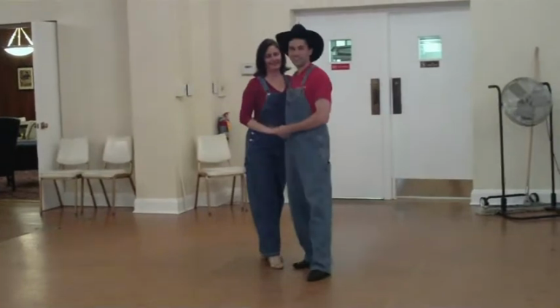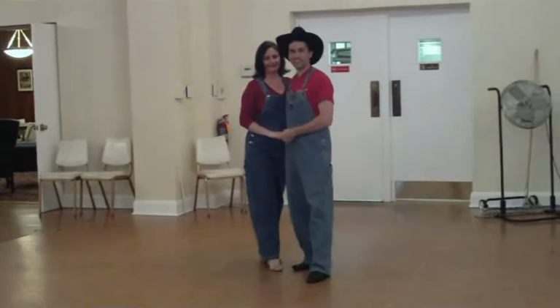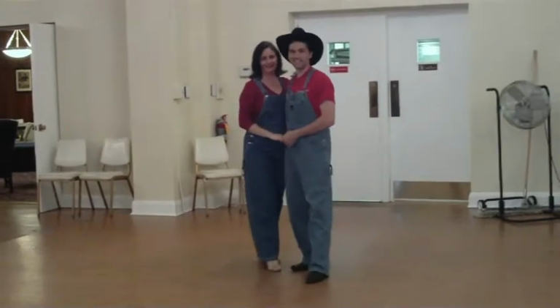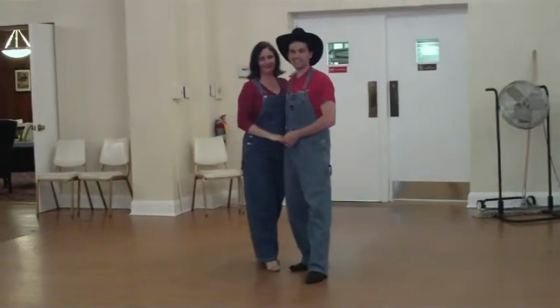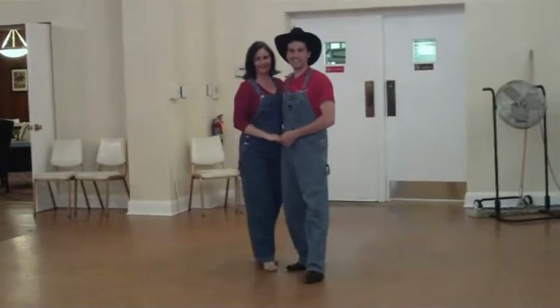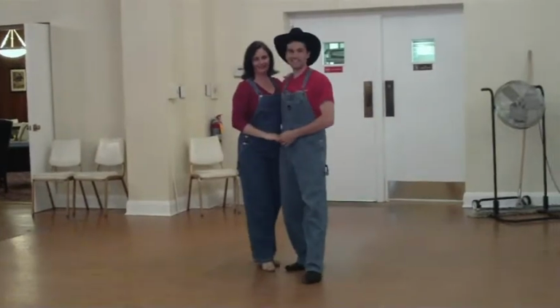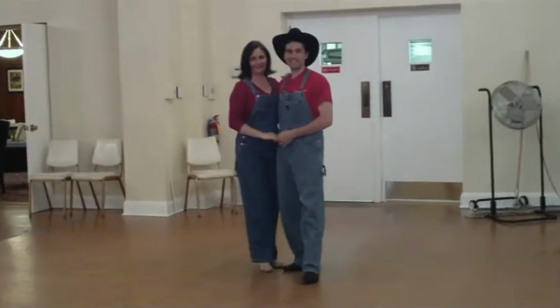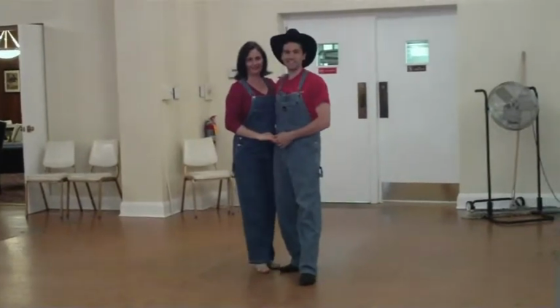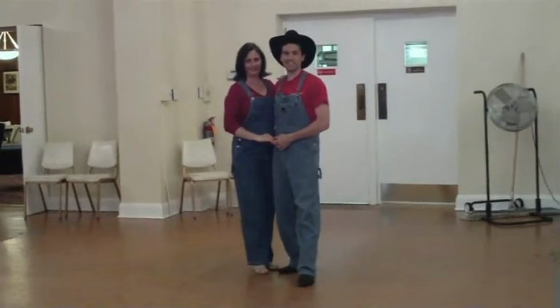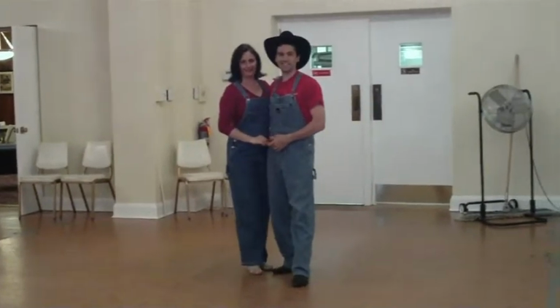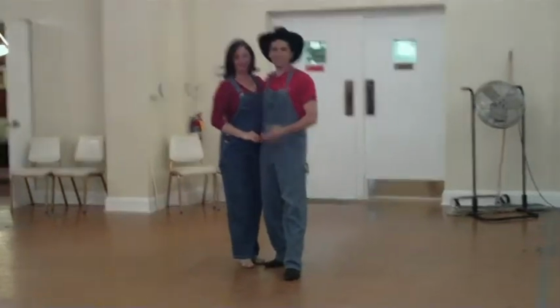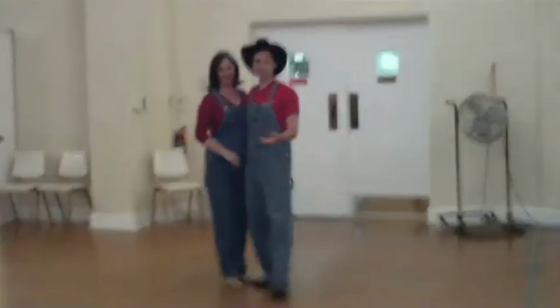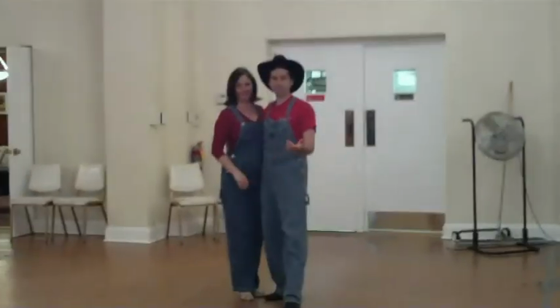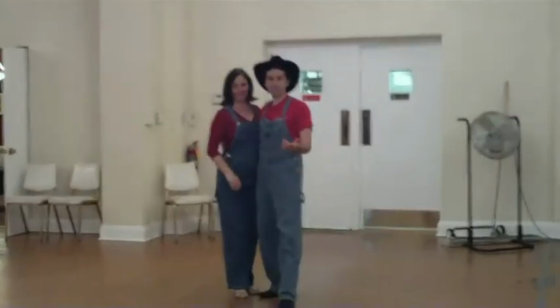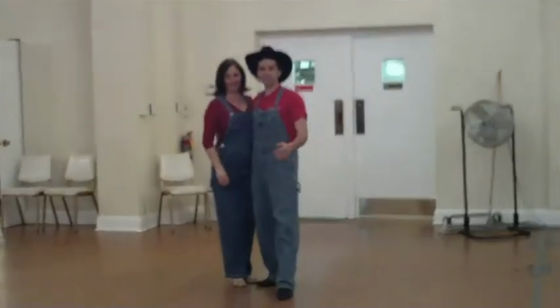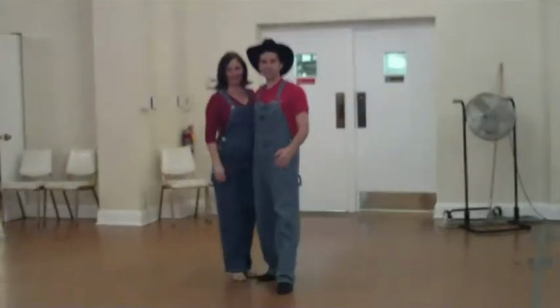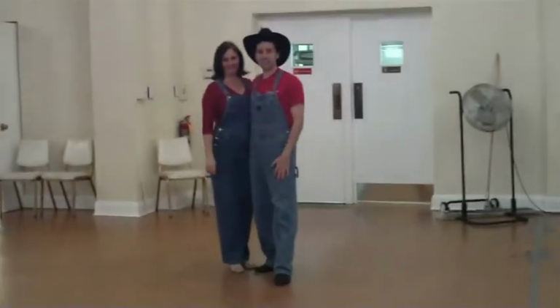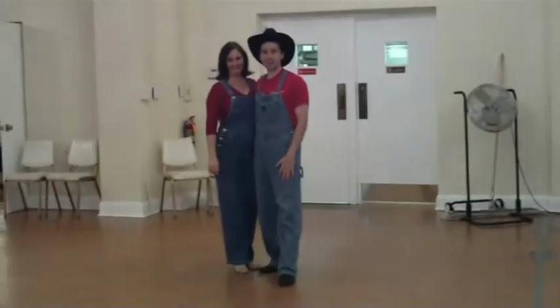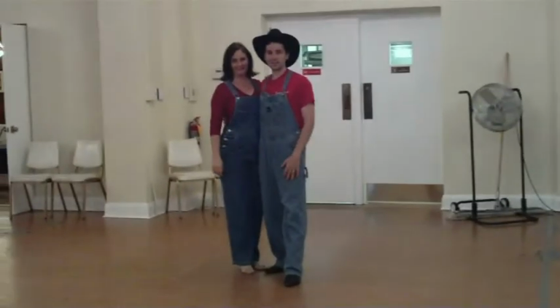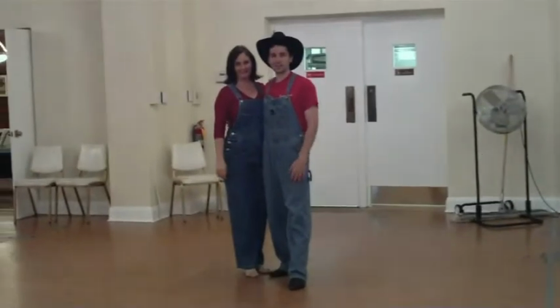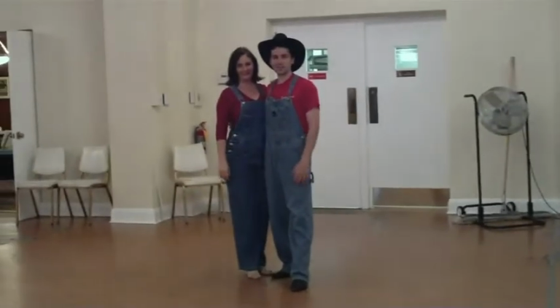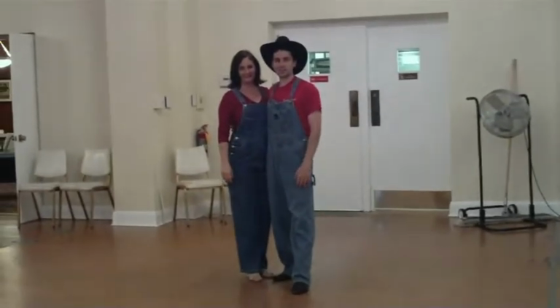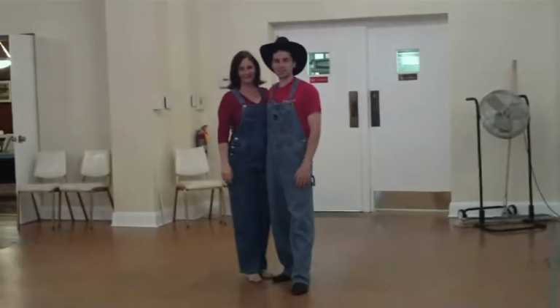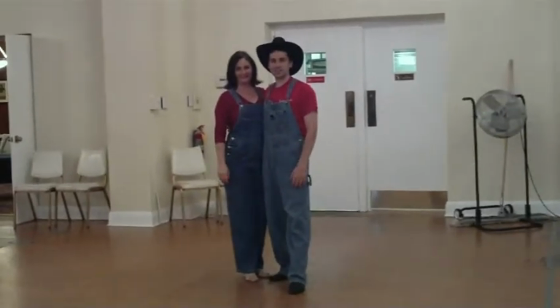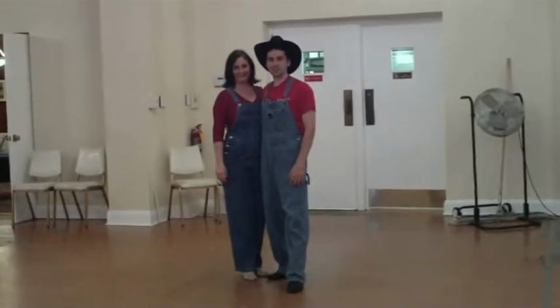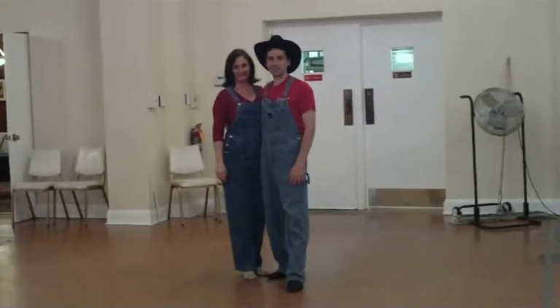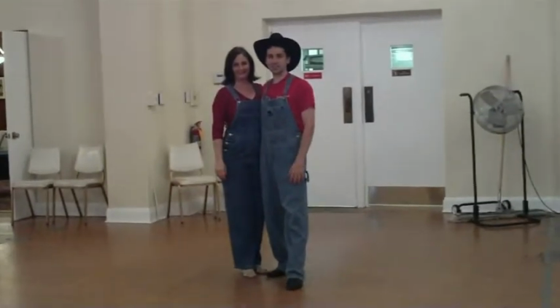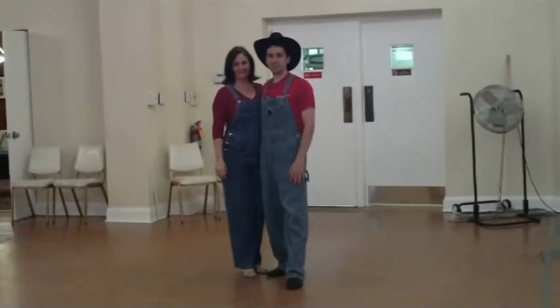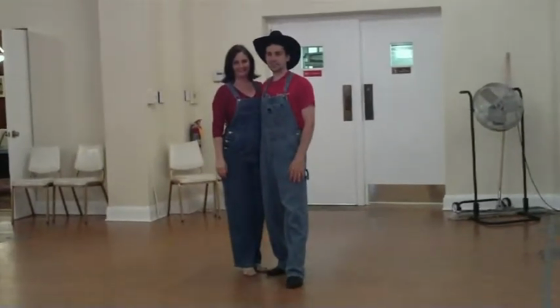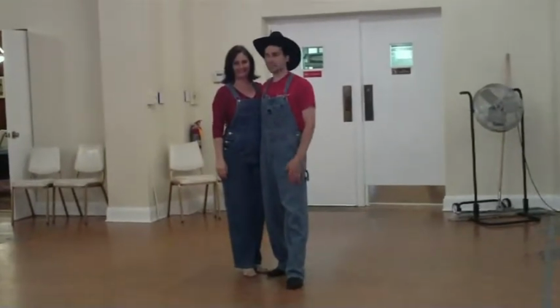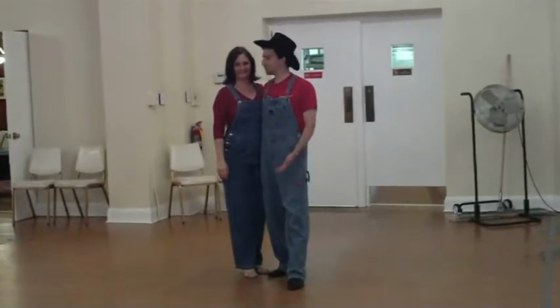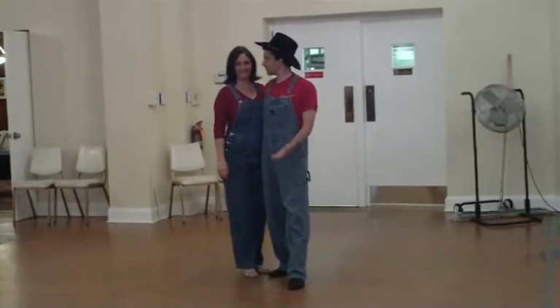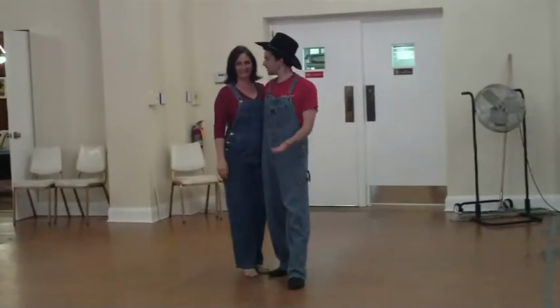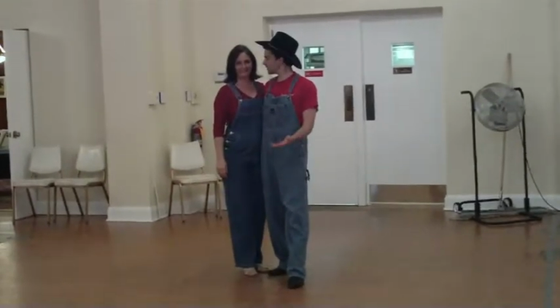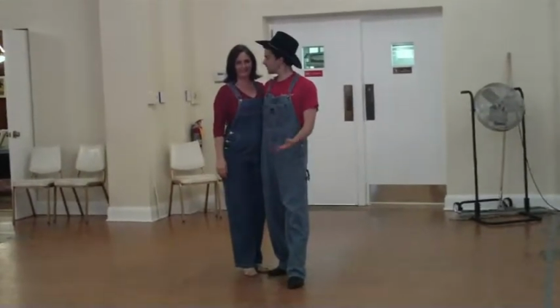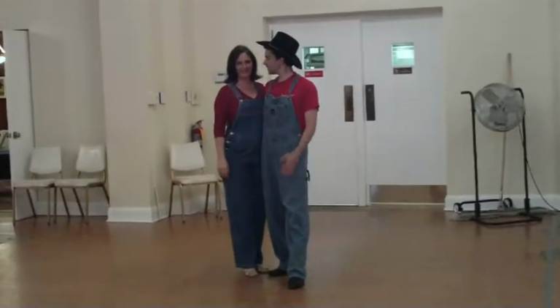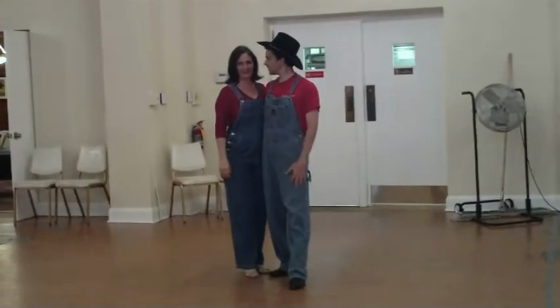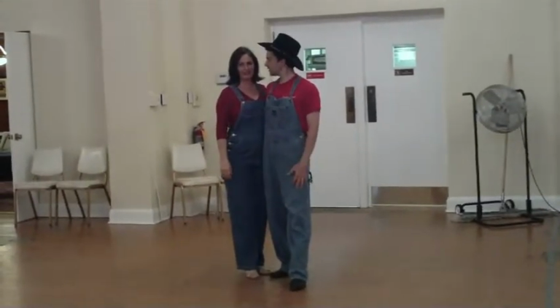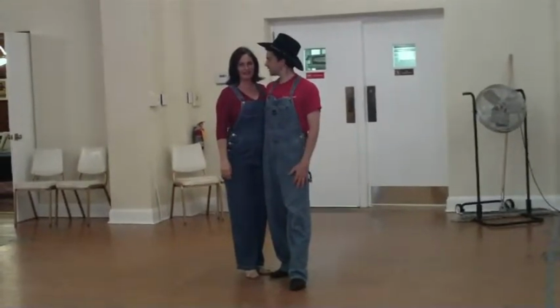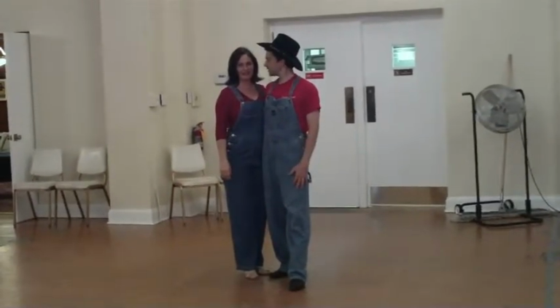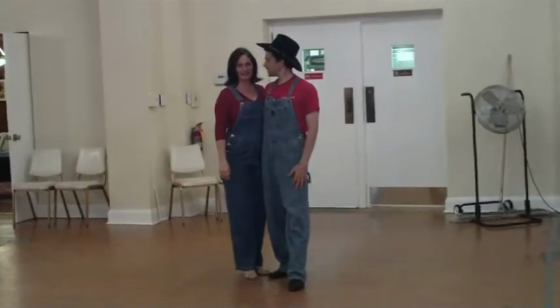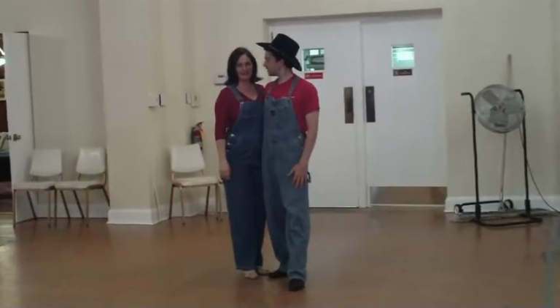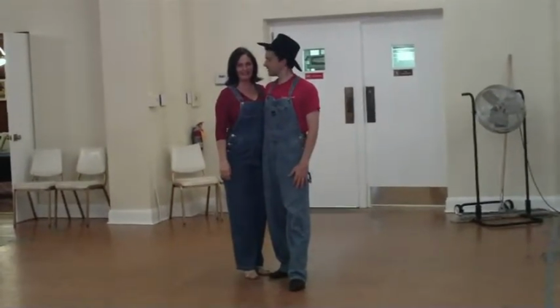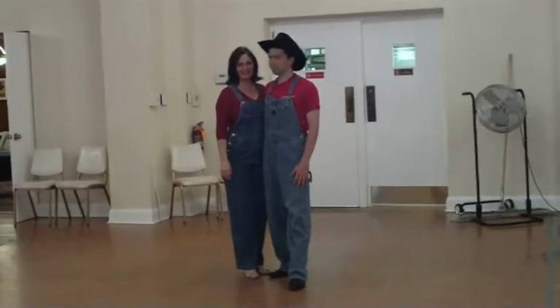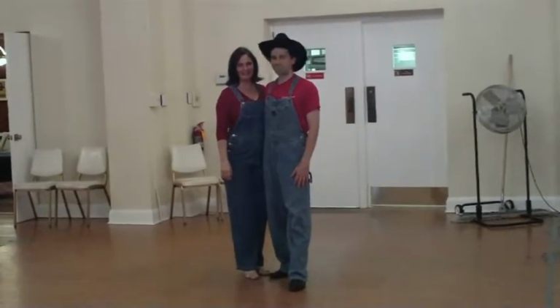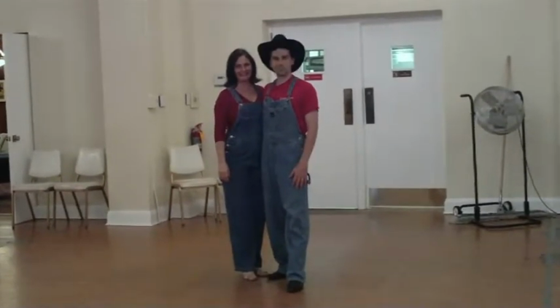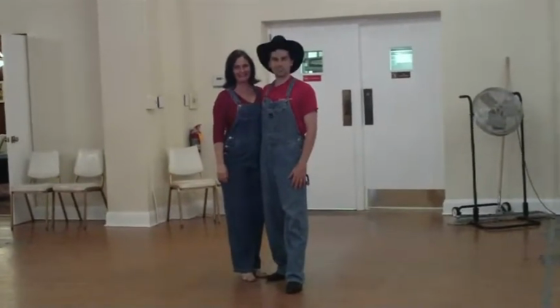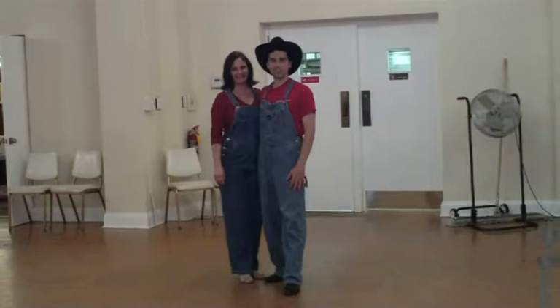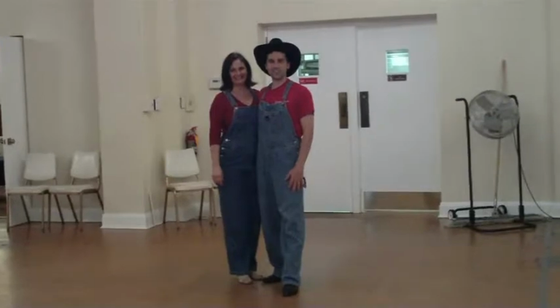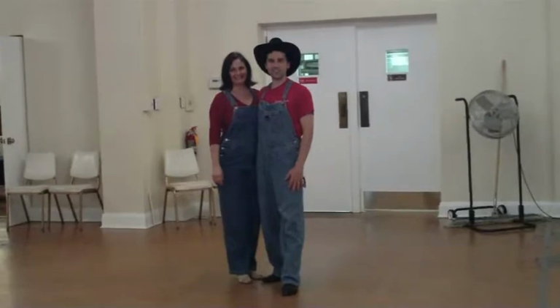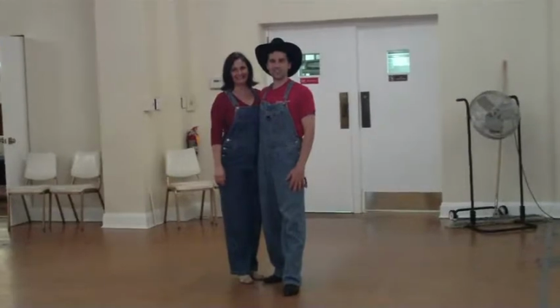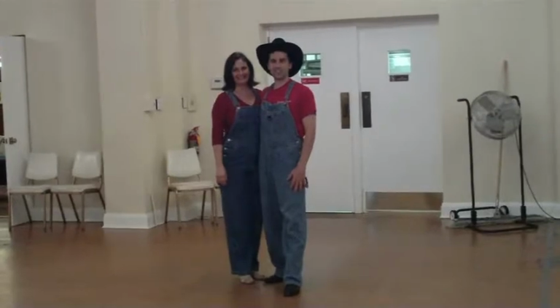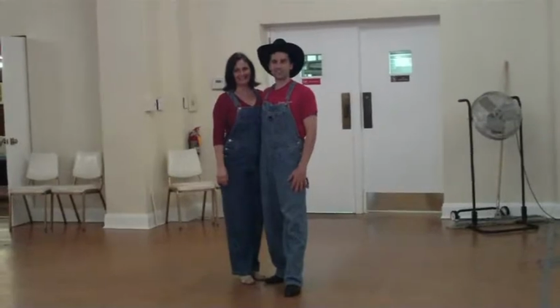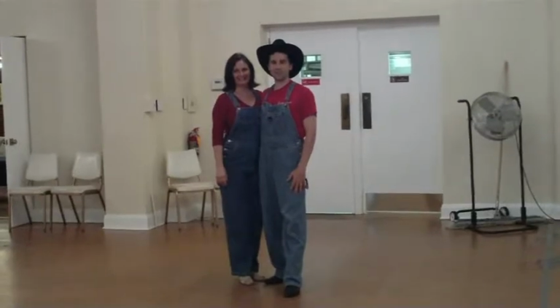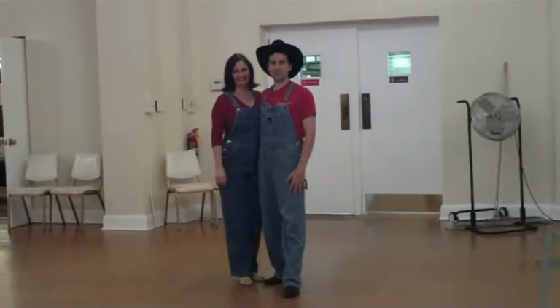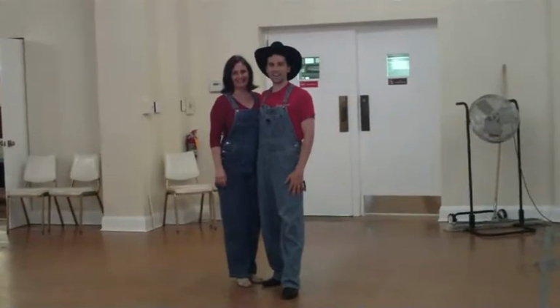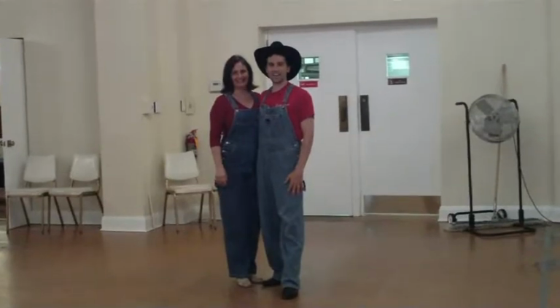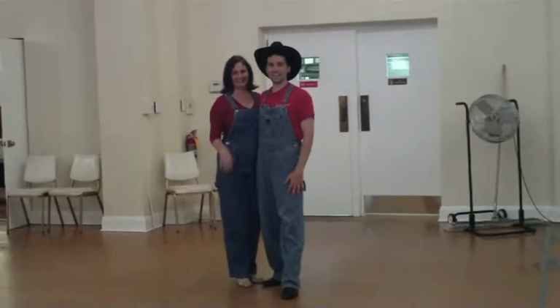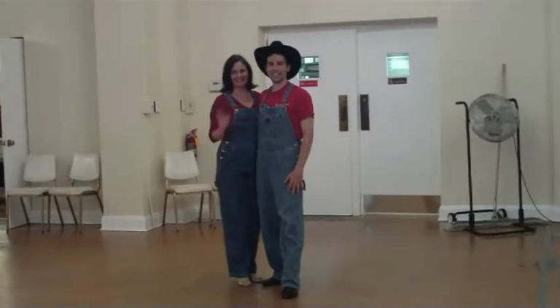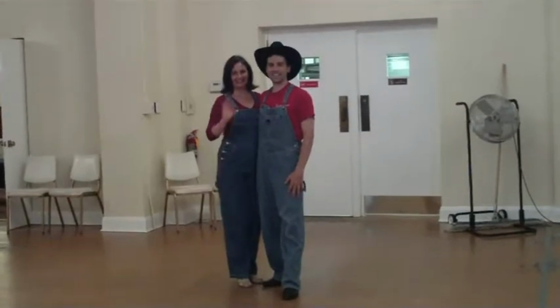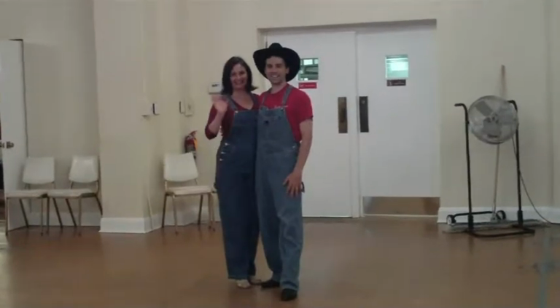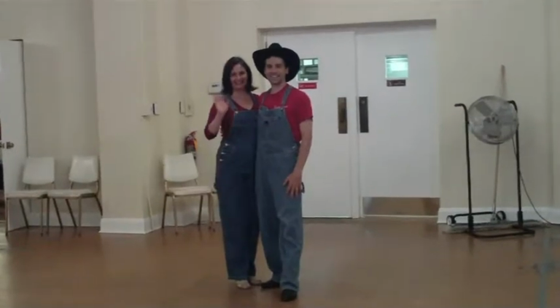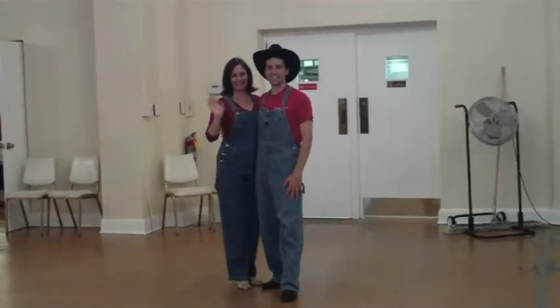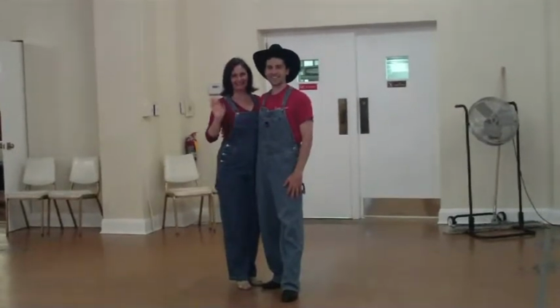Thanks for taking the time to dance with us. I'm Dancing David. And Dancing Dawn. See you next time. Bye-bye.